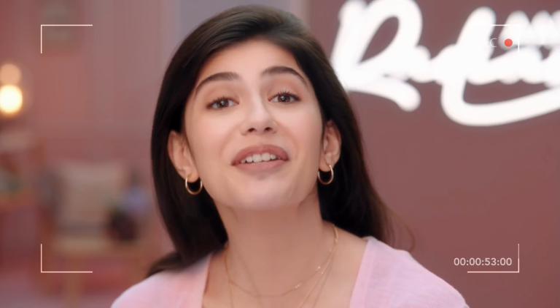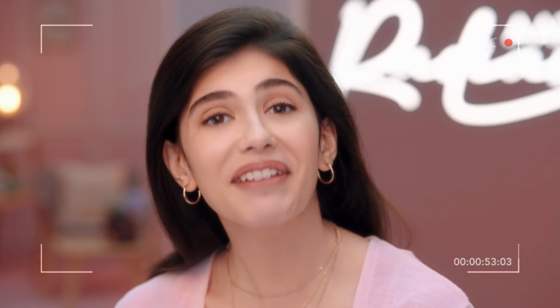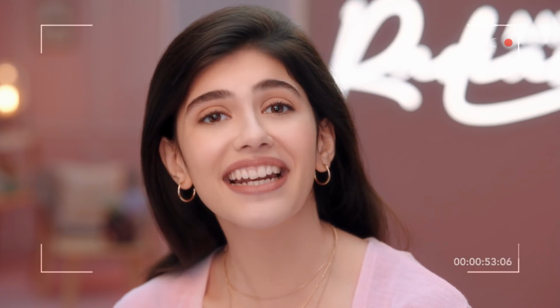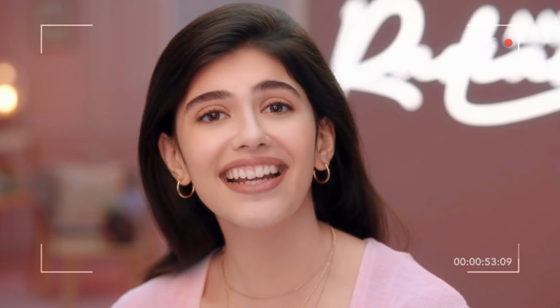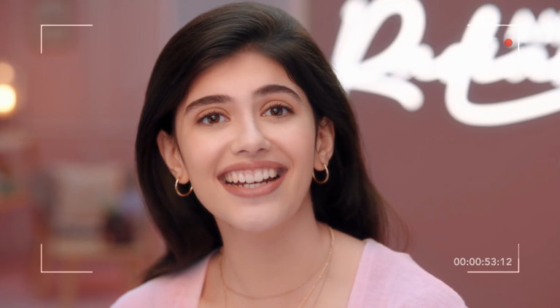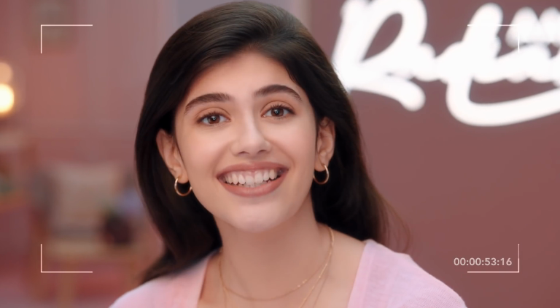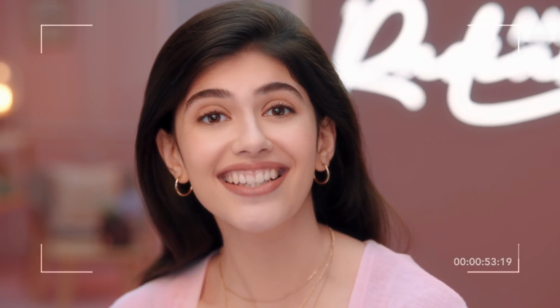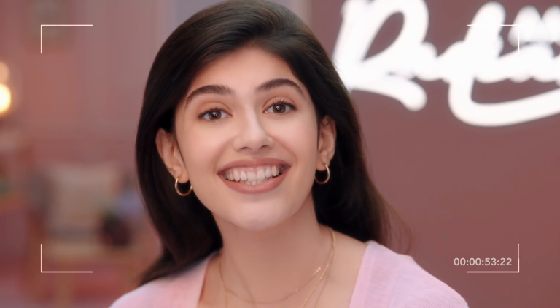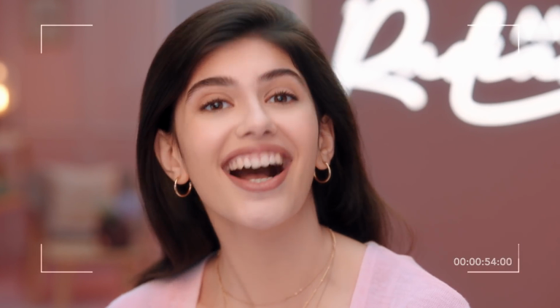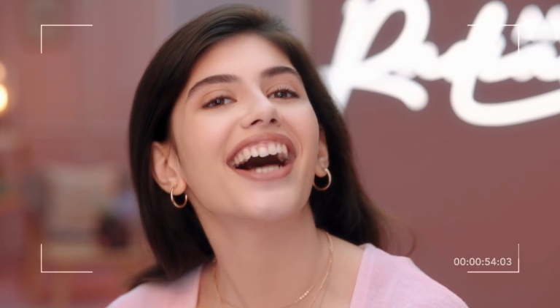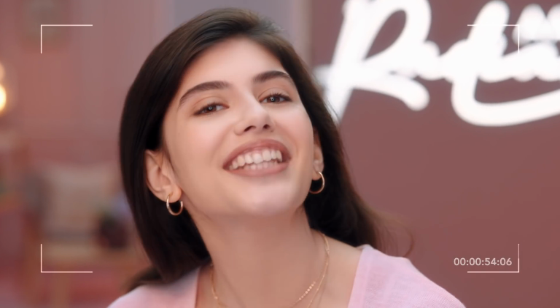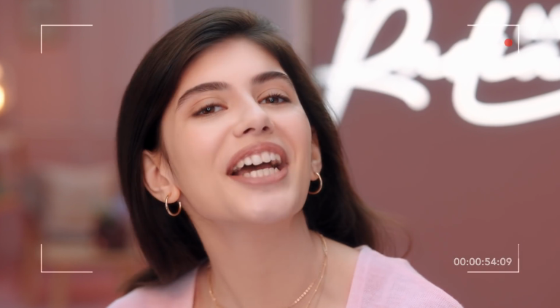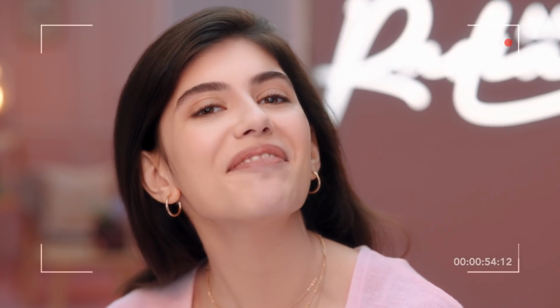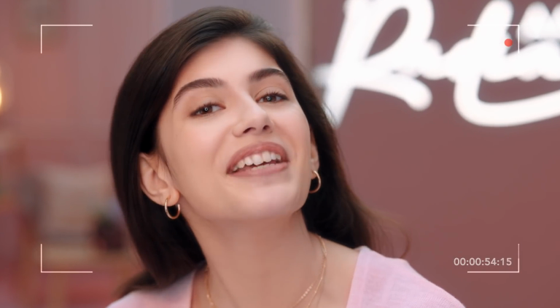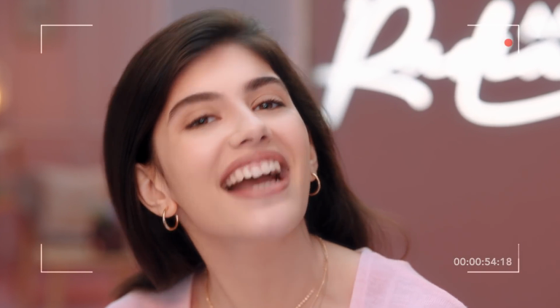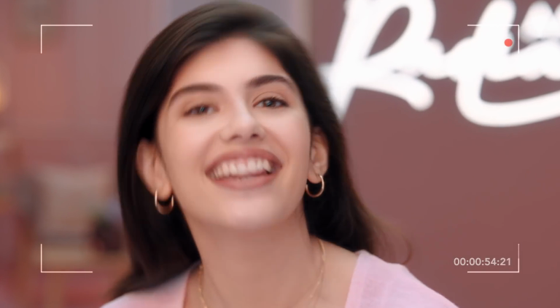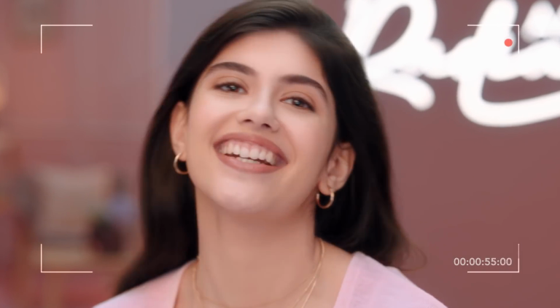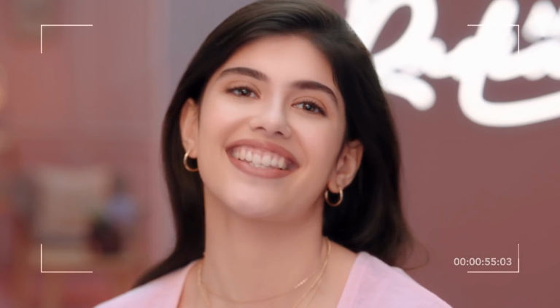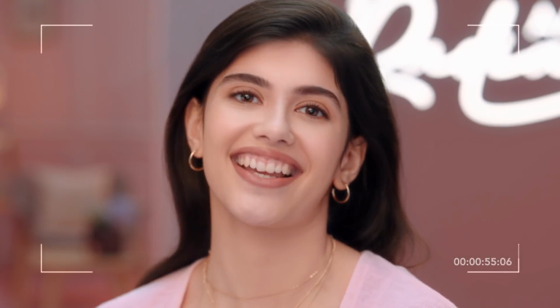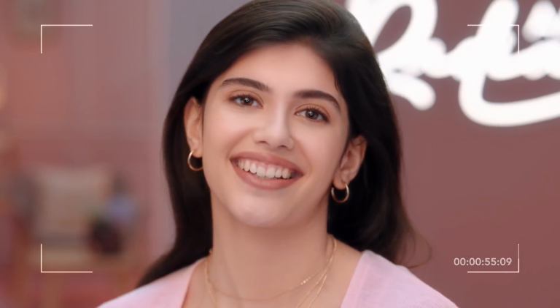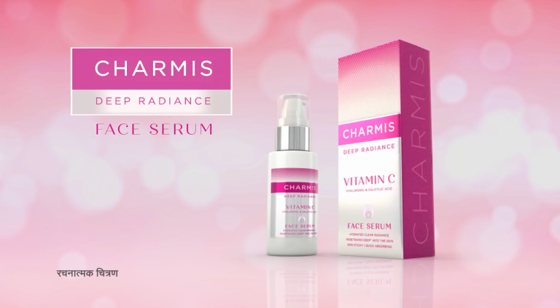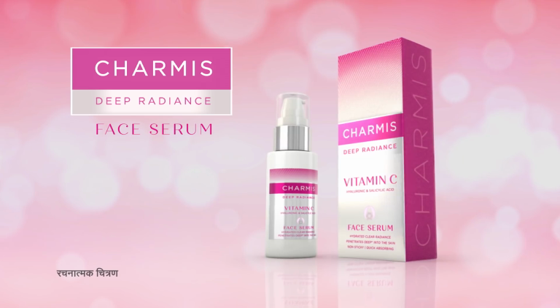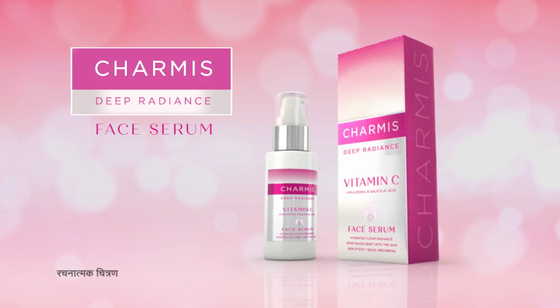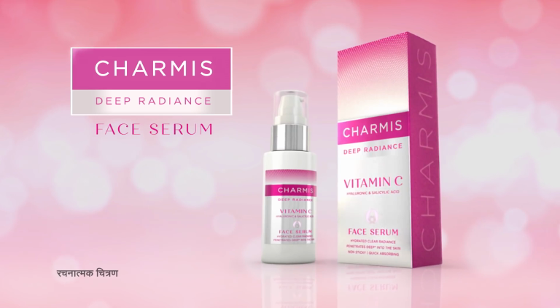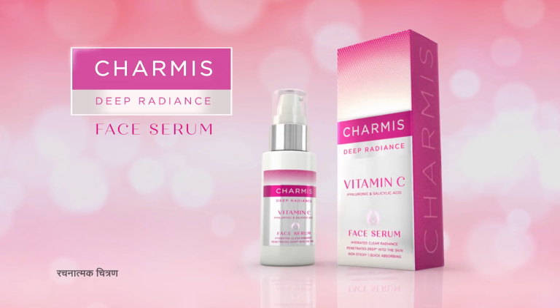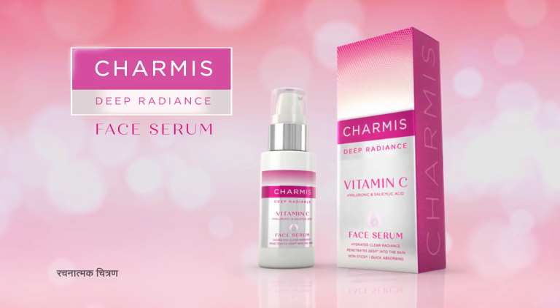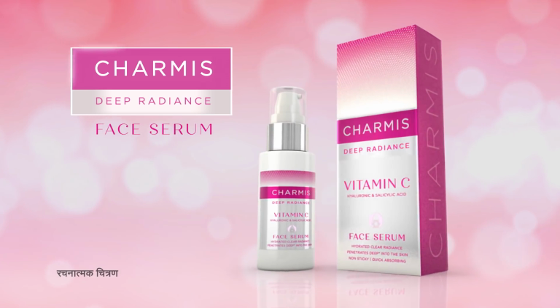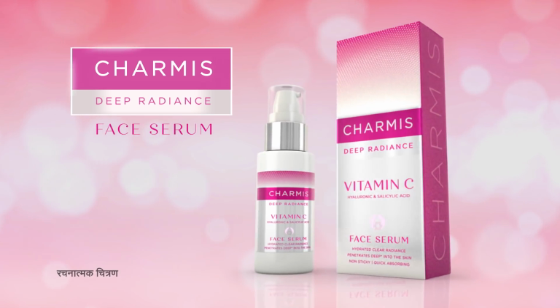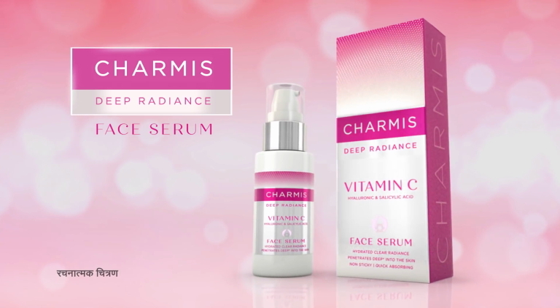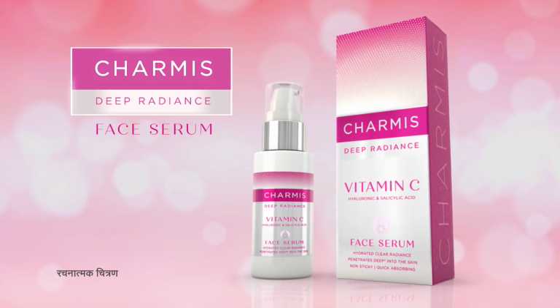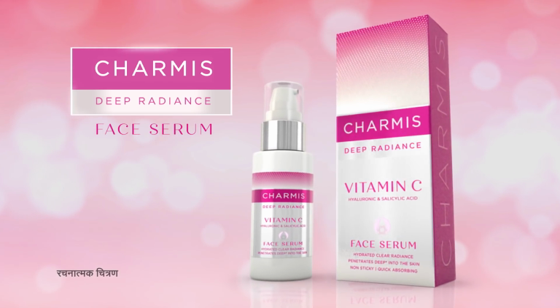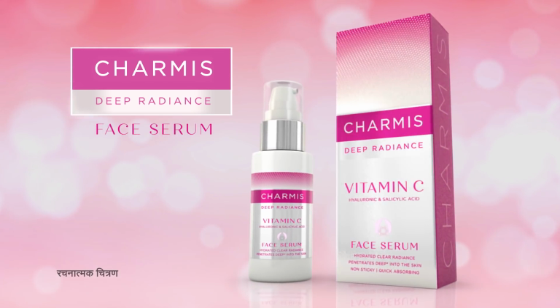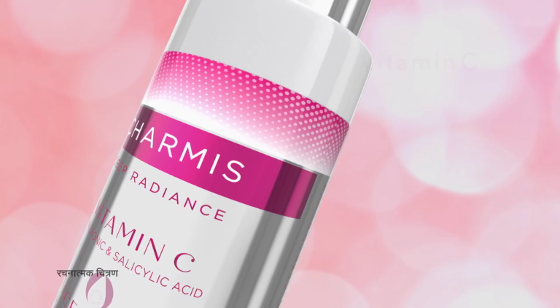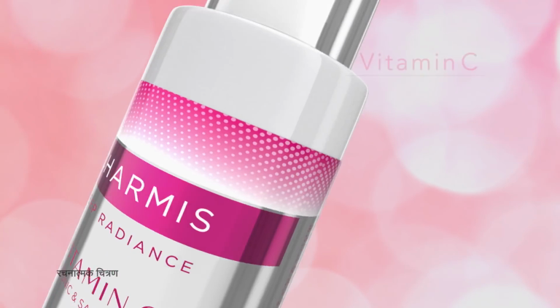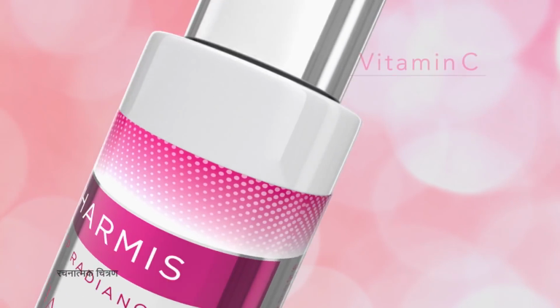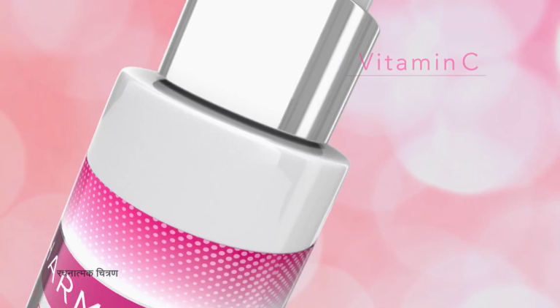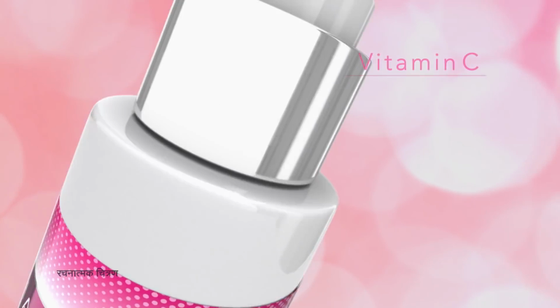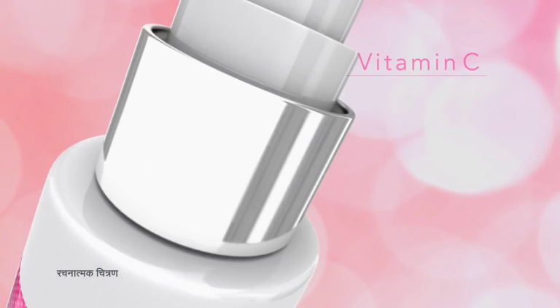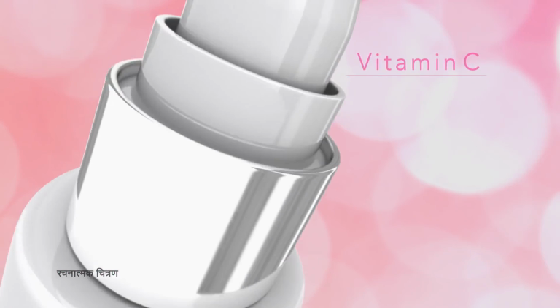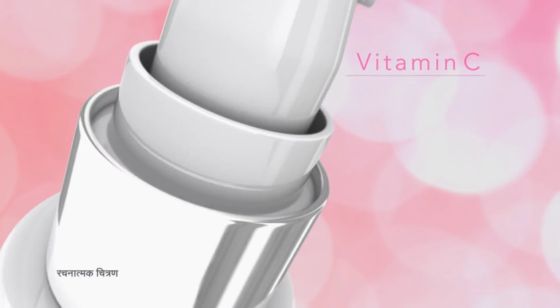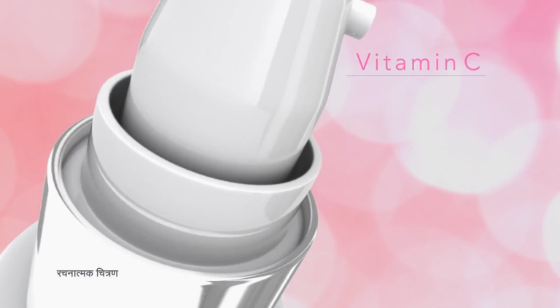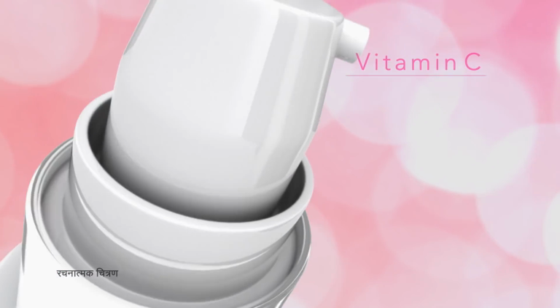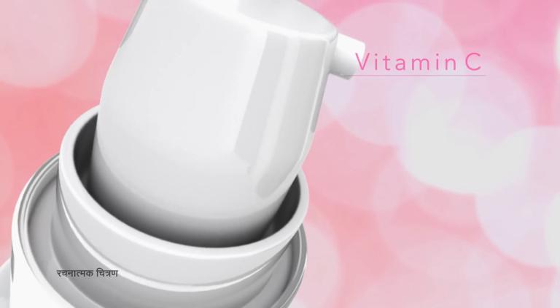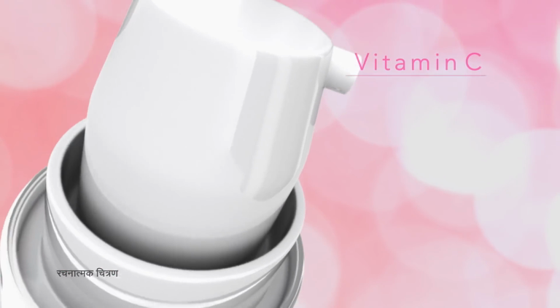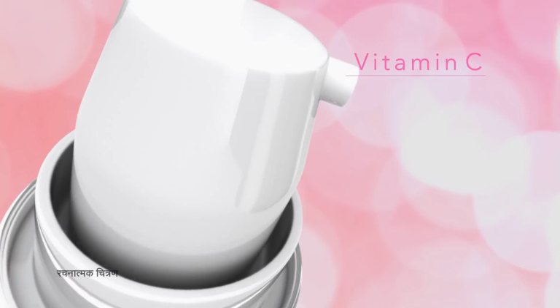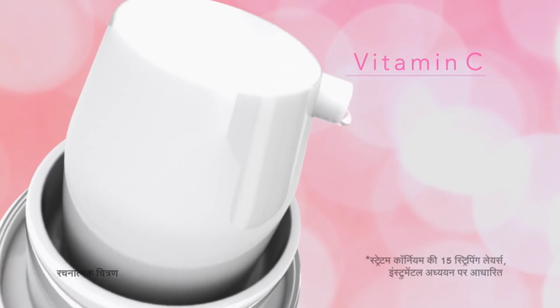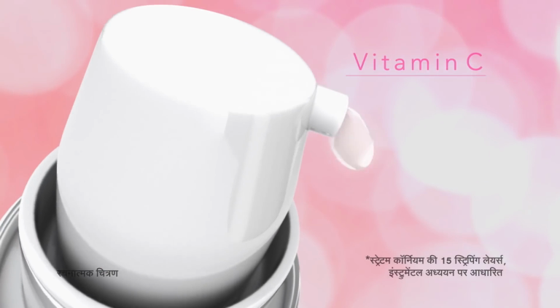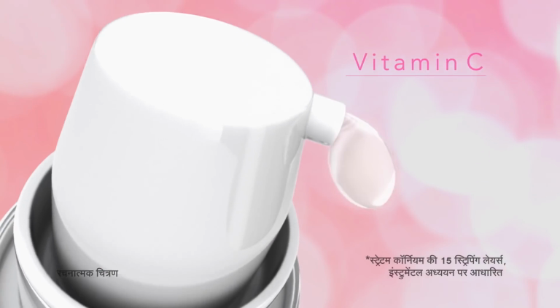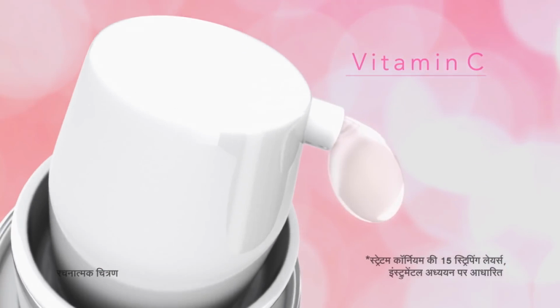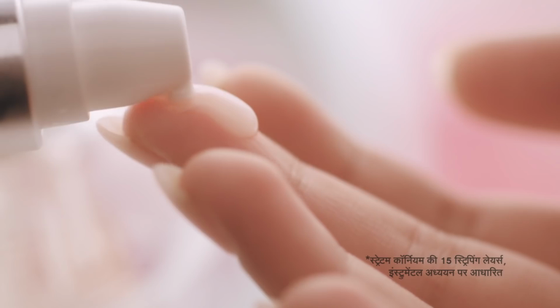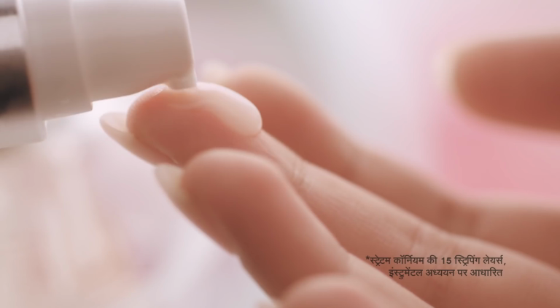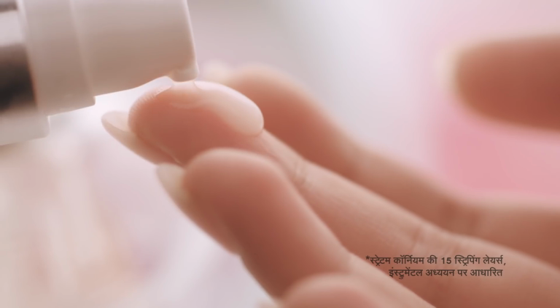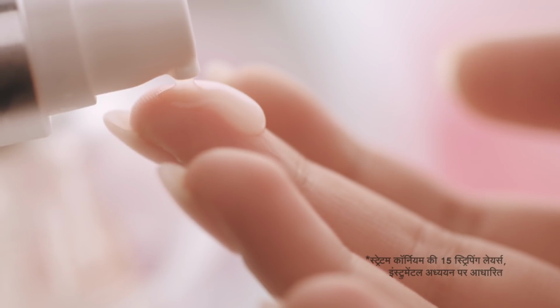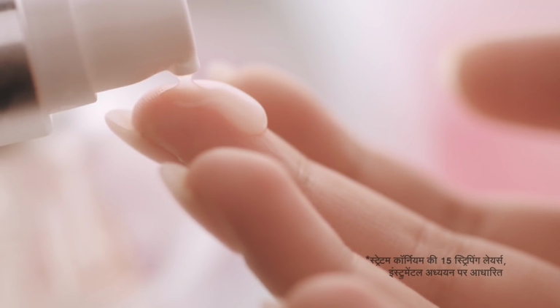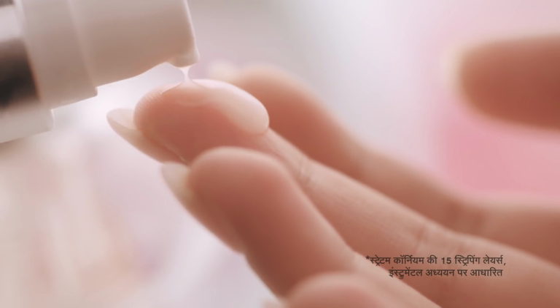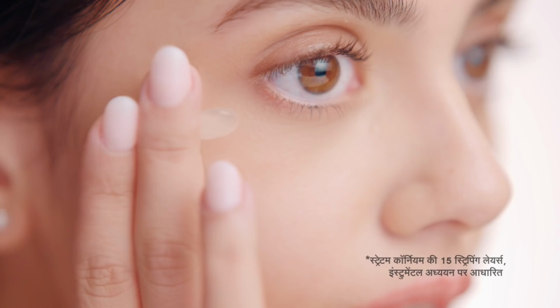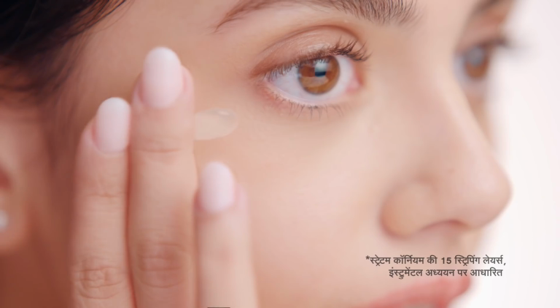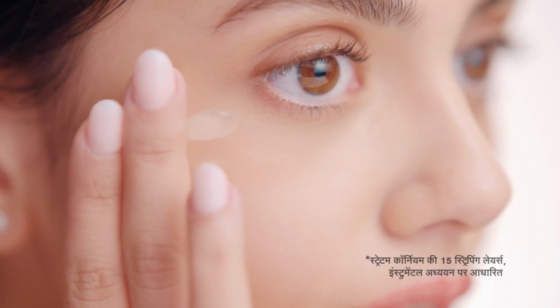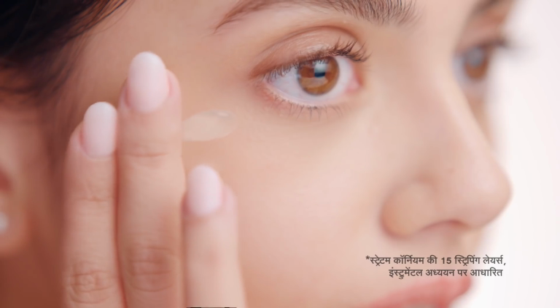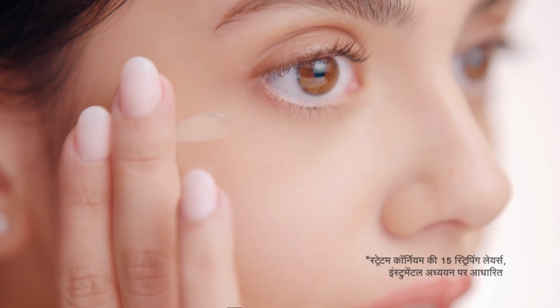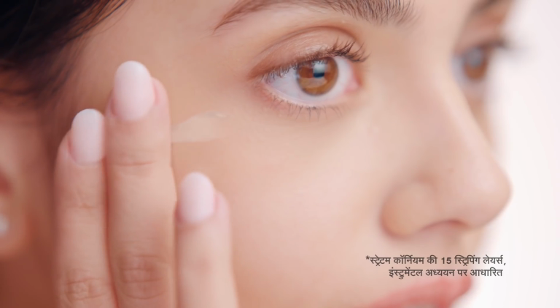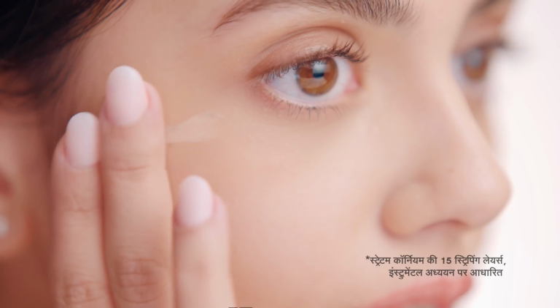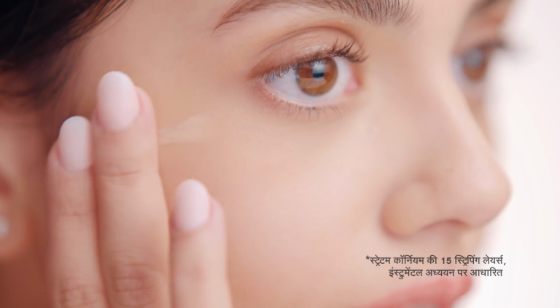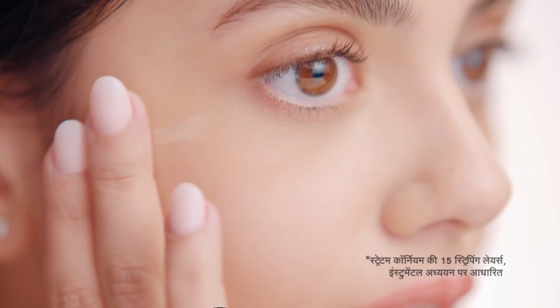Because my radiance comes from inside. With Charmis Deep Radiance Face Serum, with Vitamin C. Non-sticky, quick absorbing.